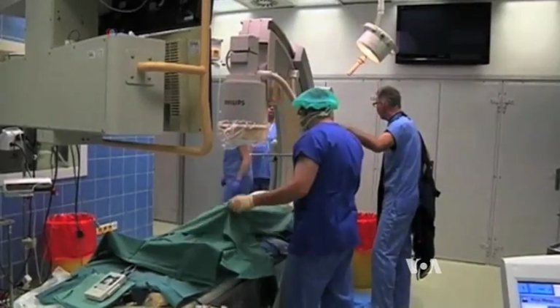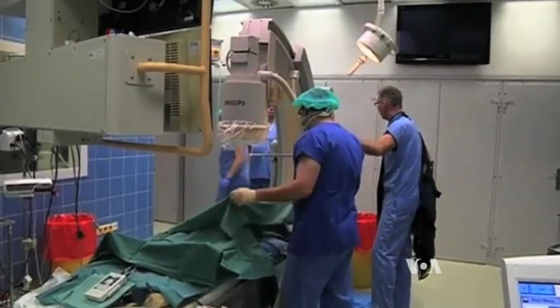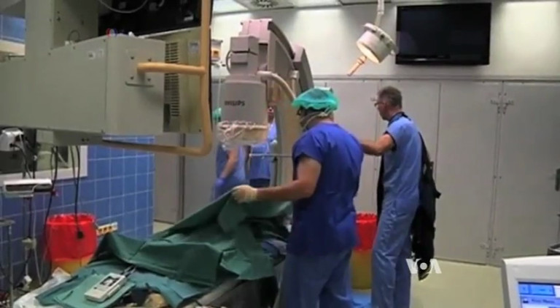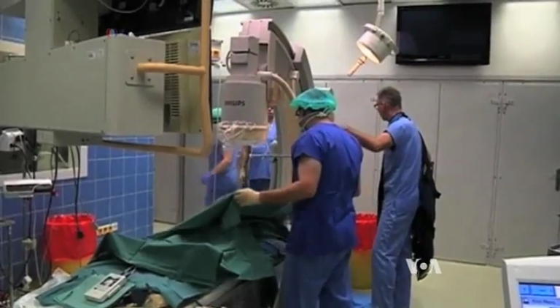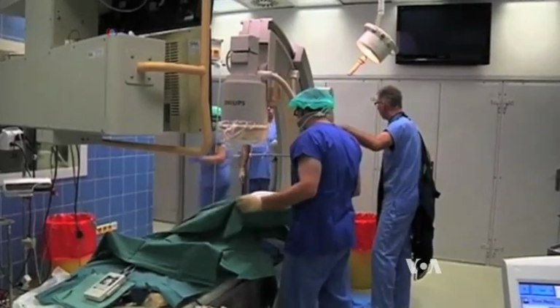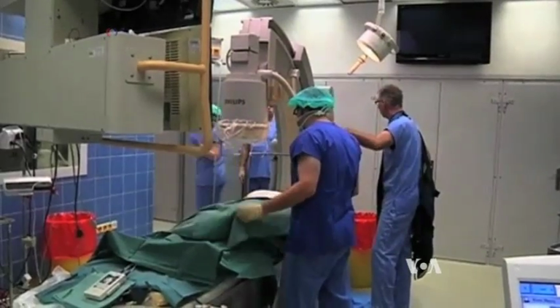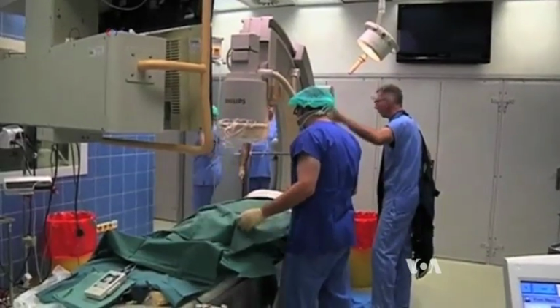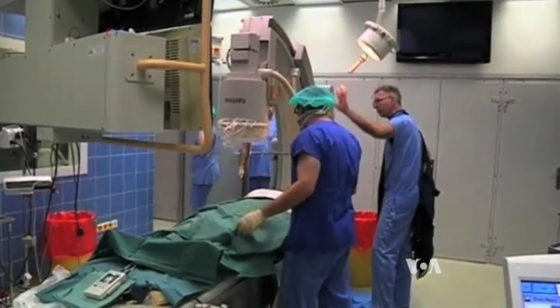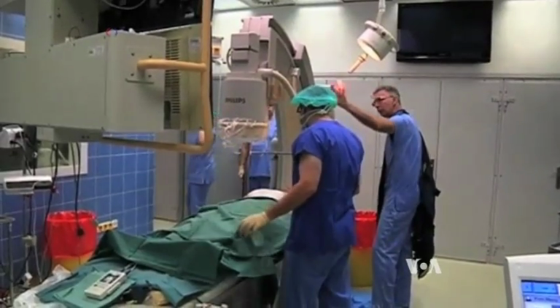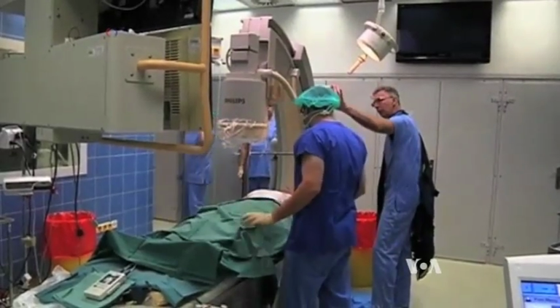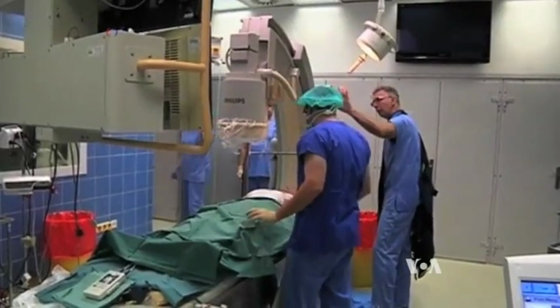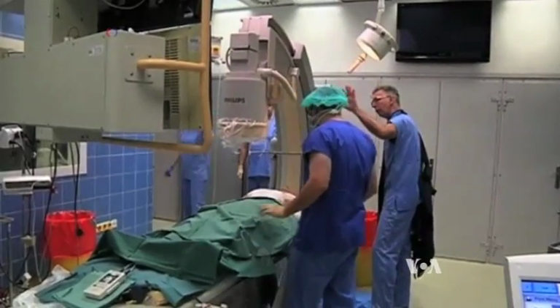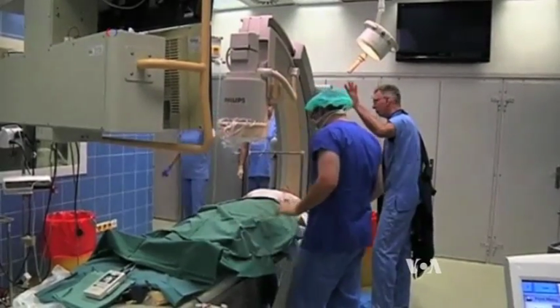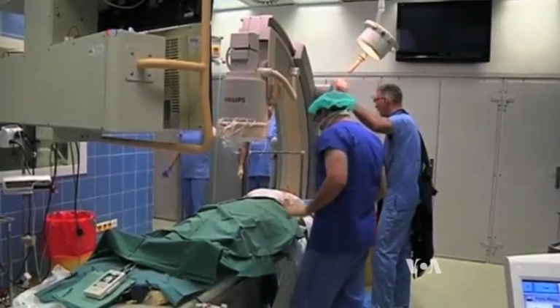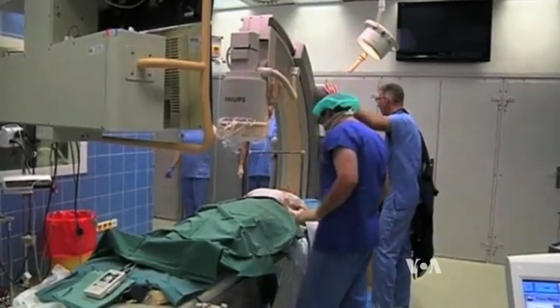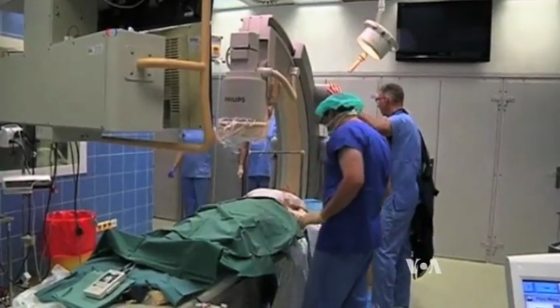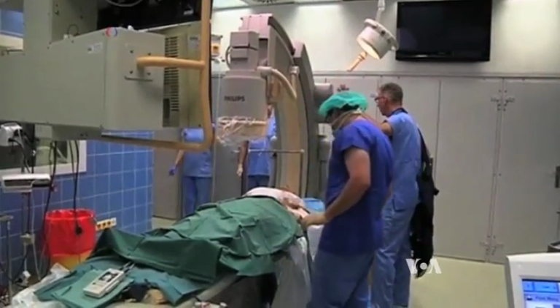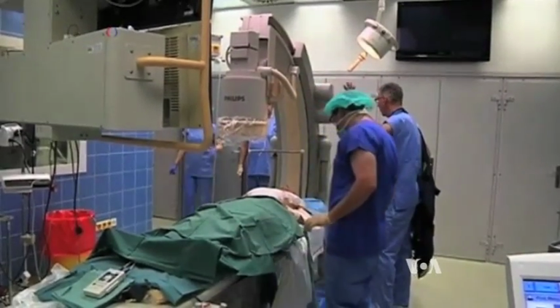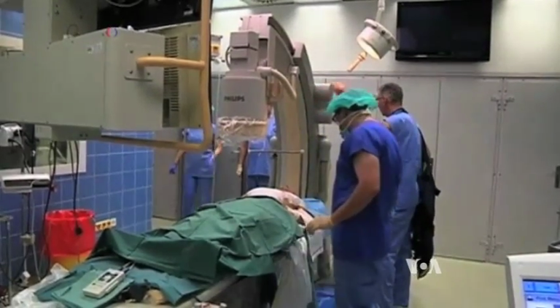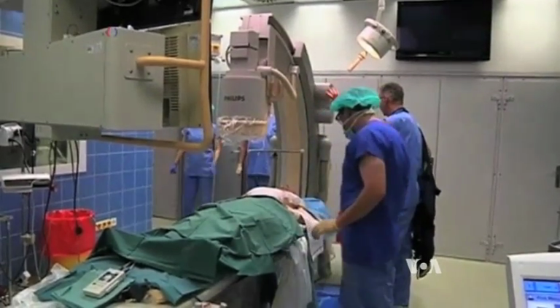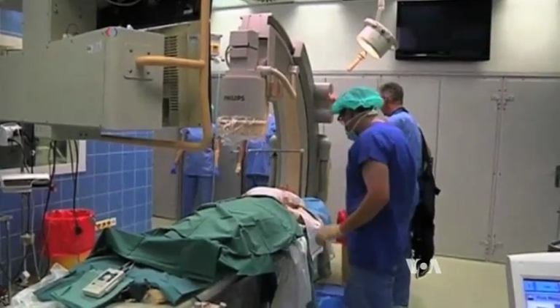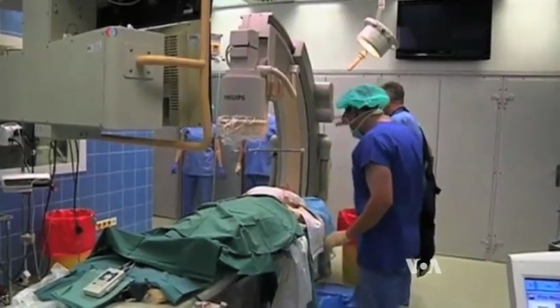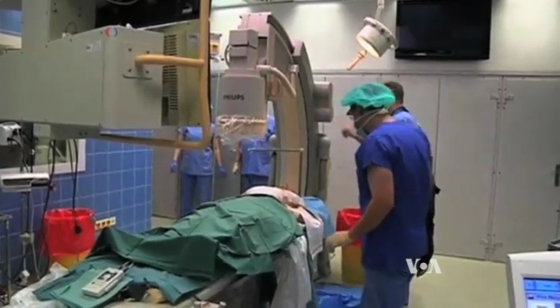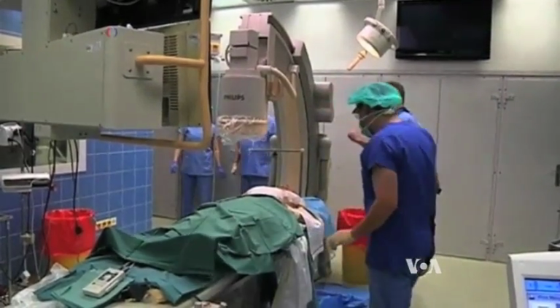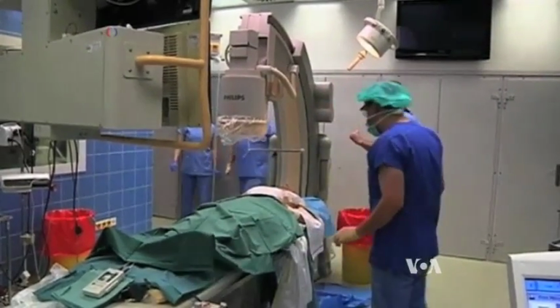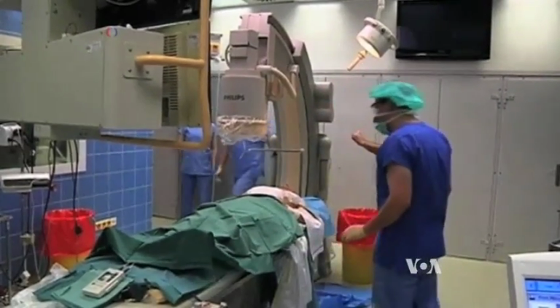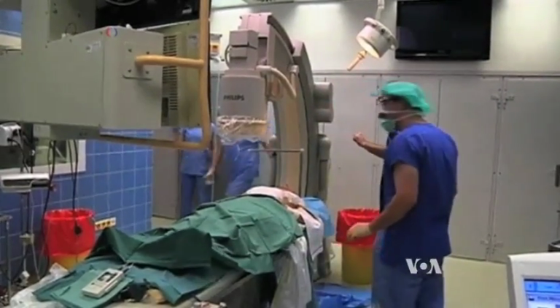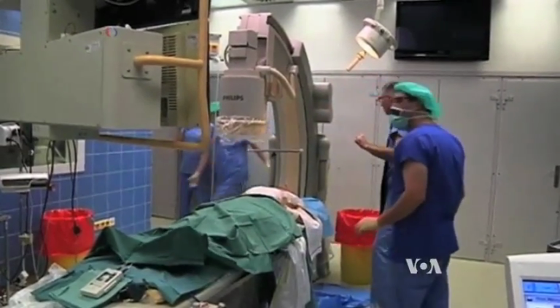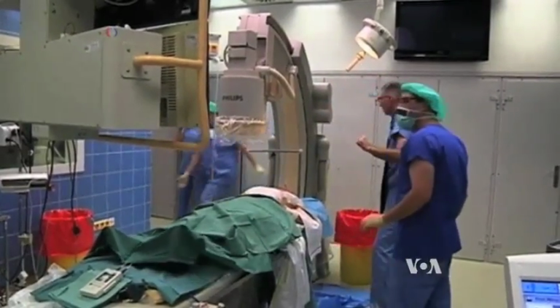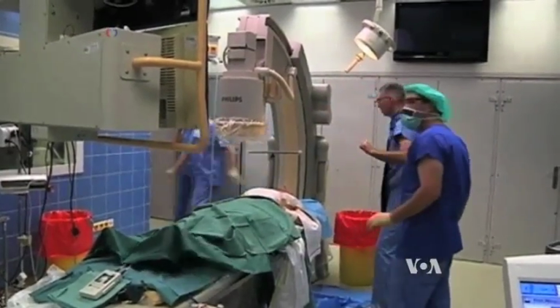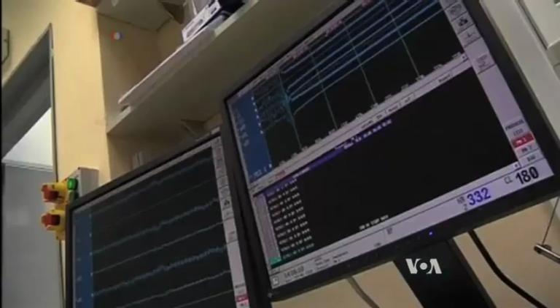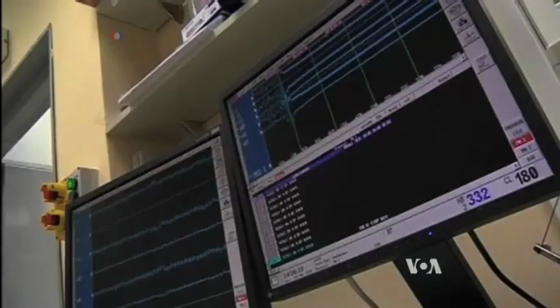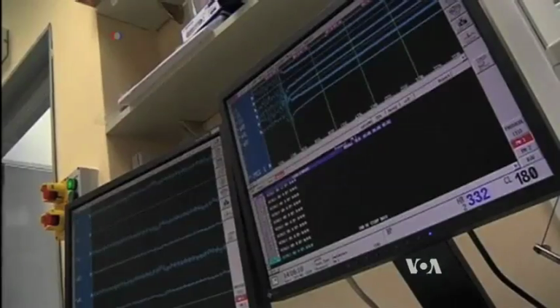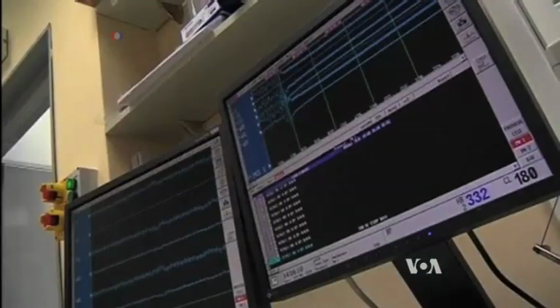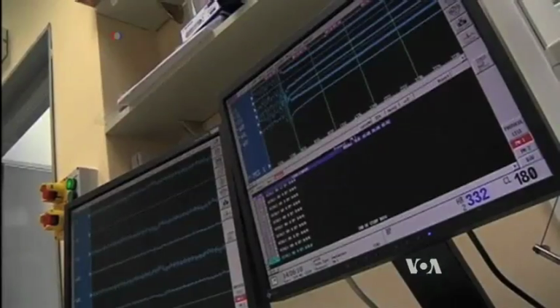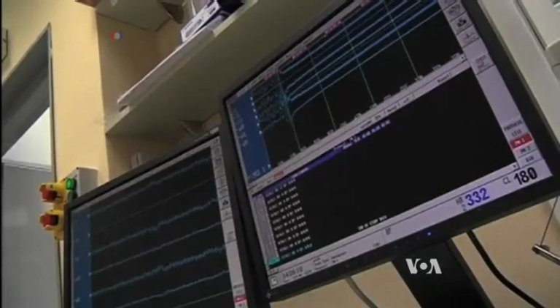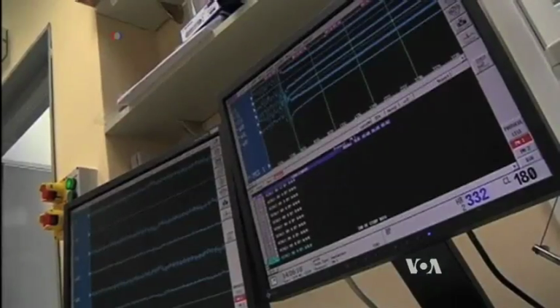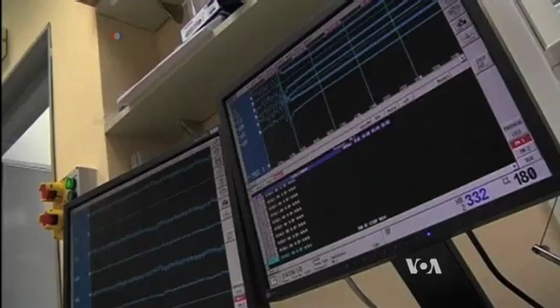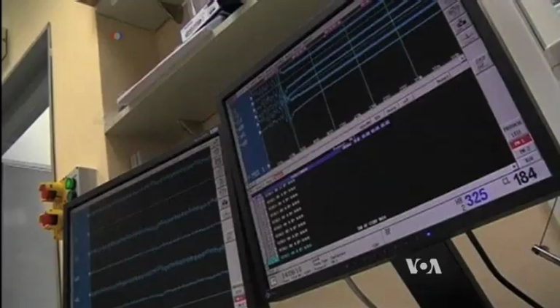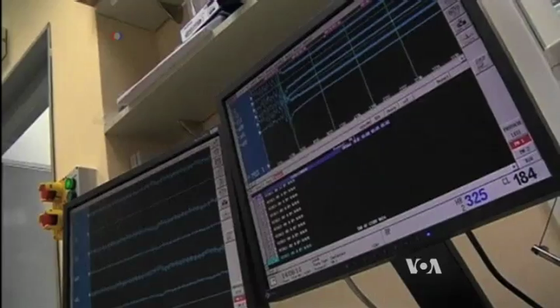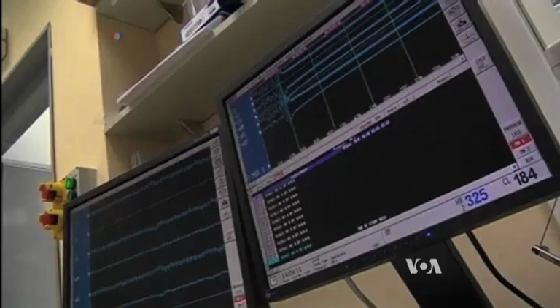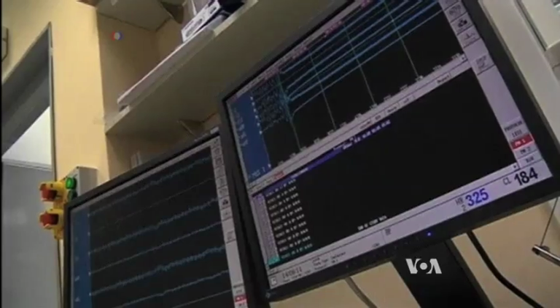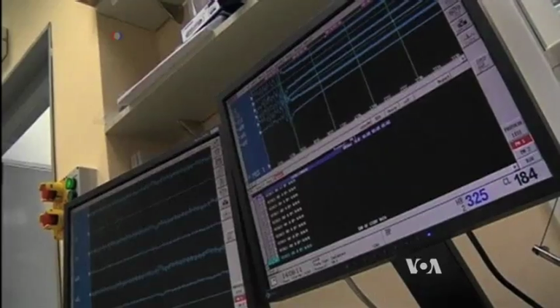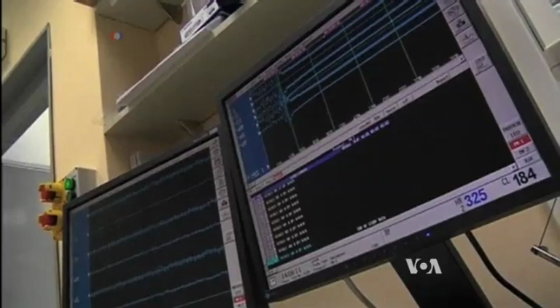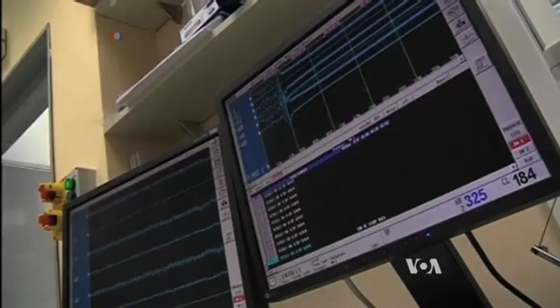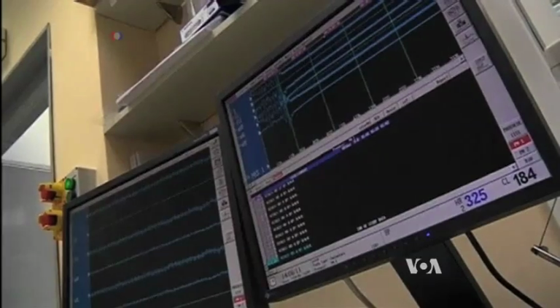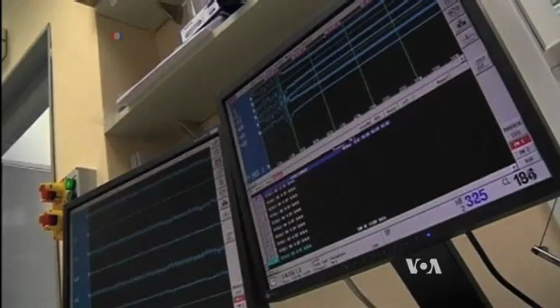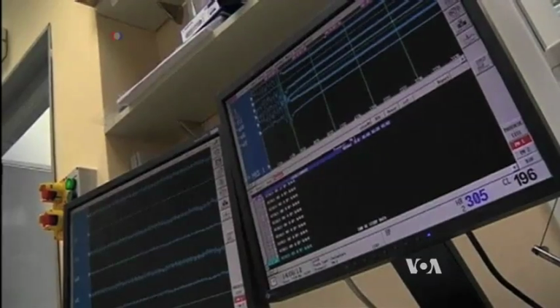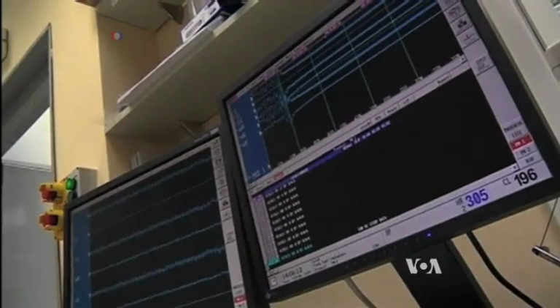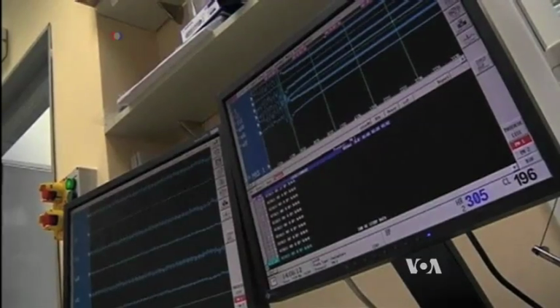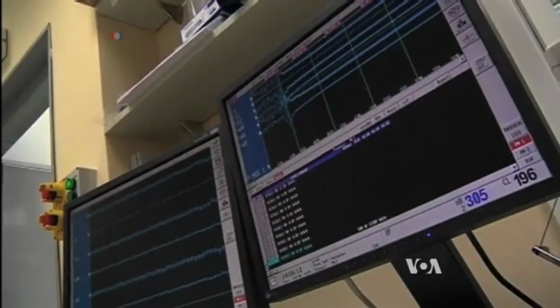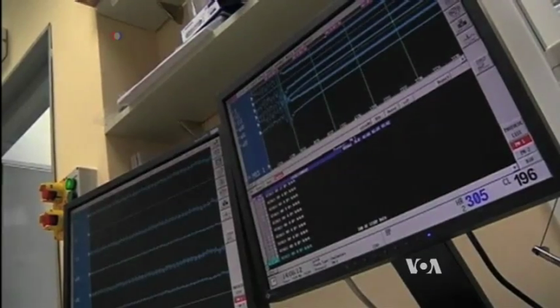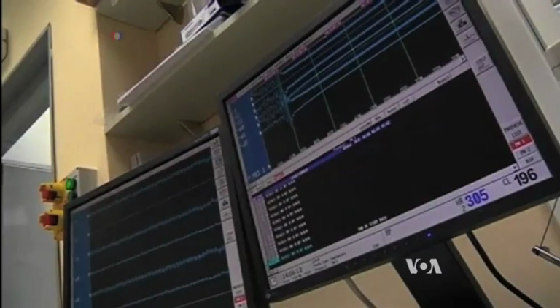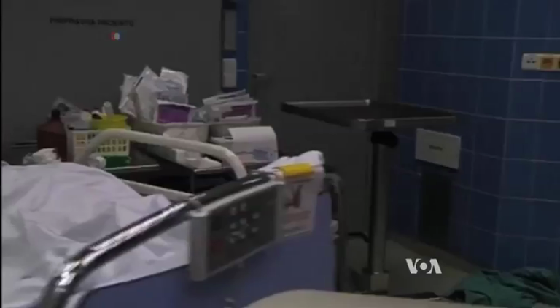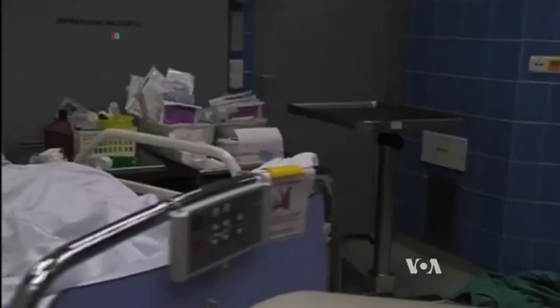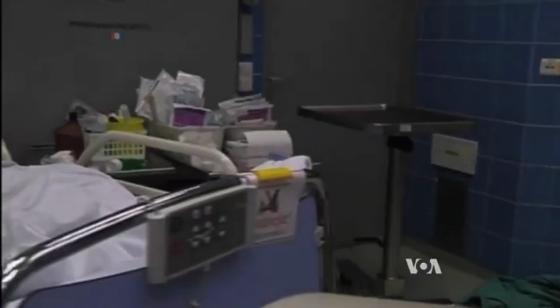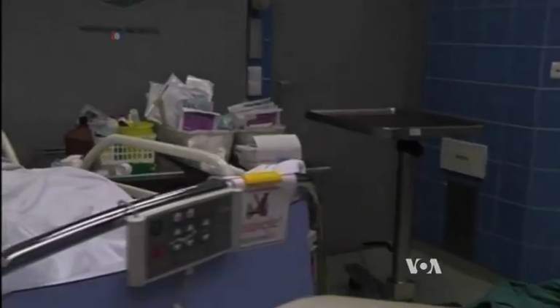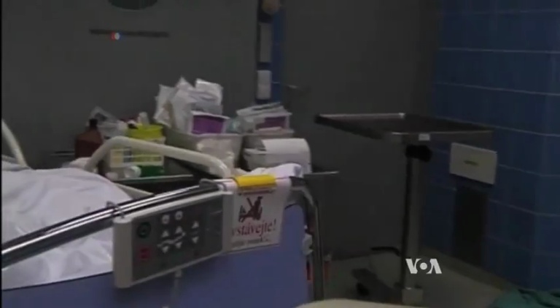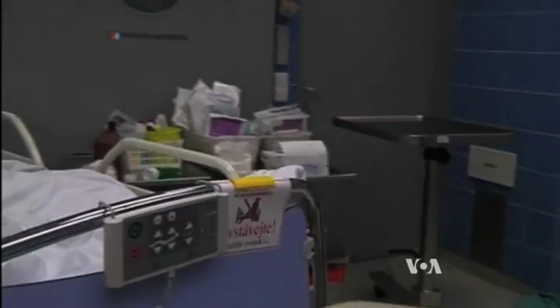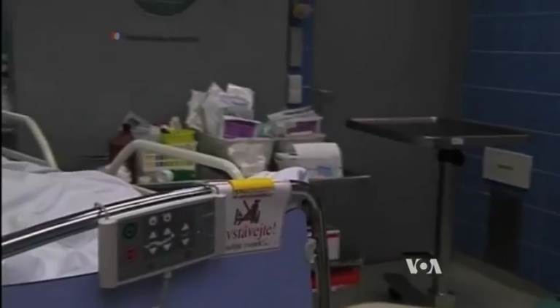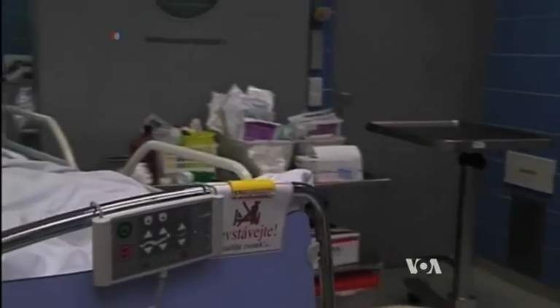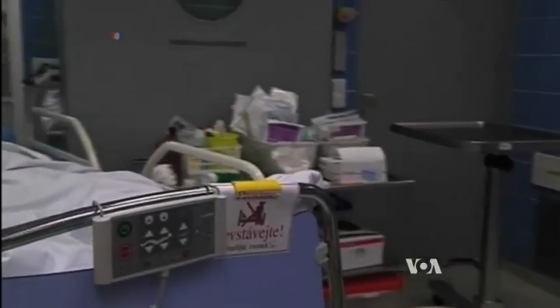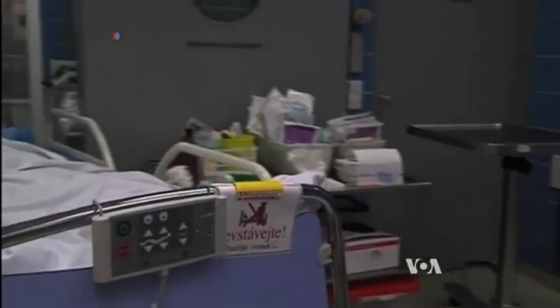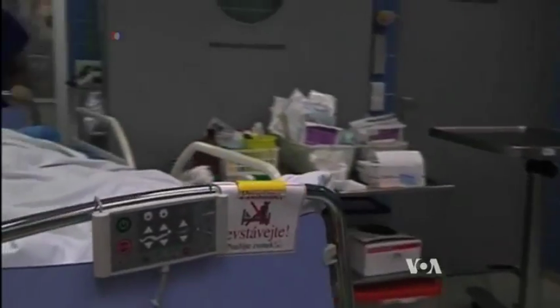Sepsis can be triggered by pneumonia, surgery, even childbirth. Symptoms include fever, increased breathing, and confusion.